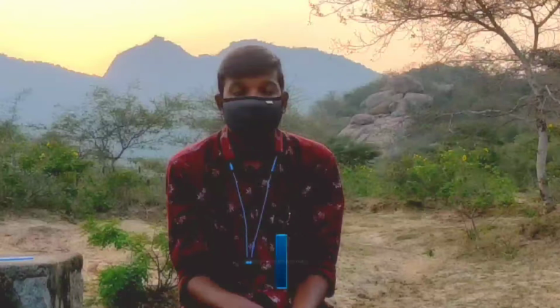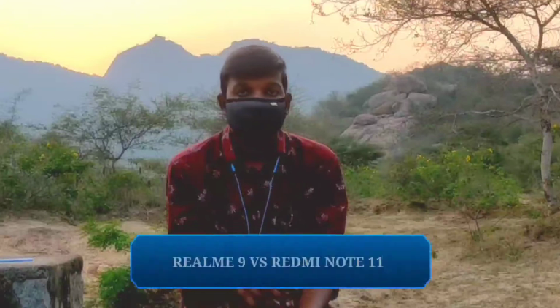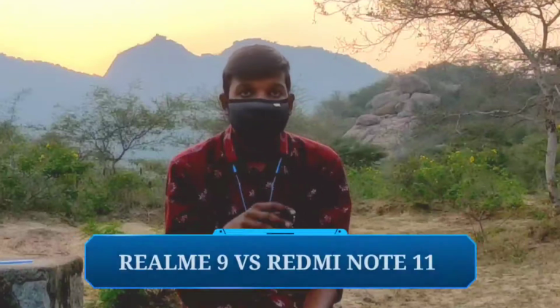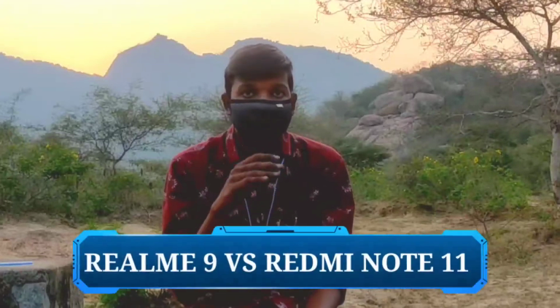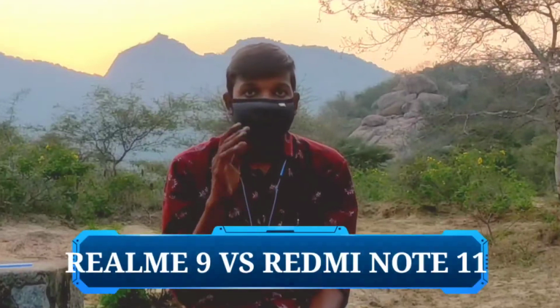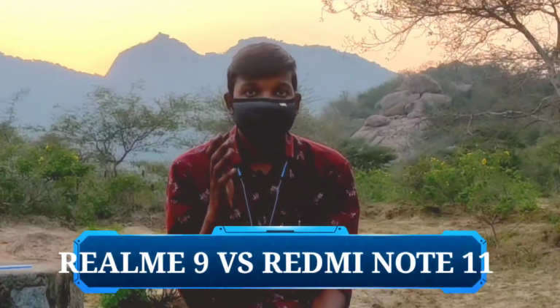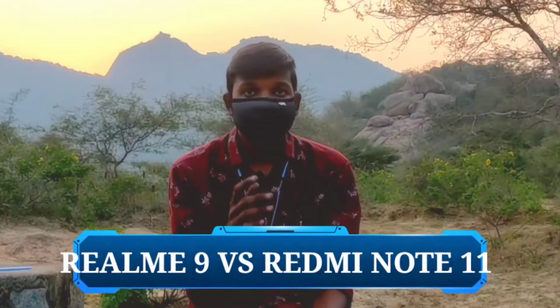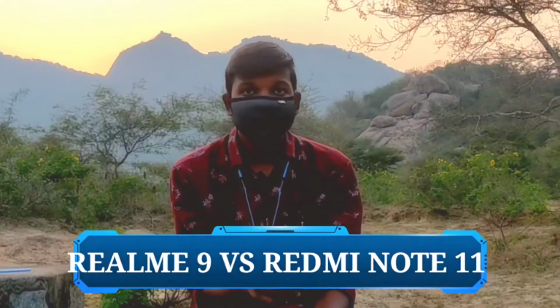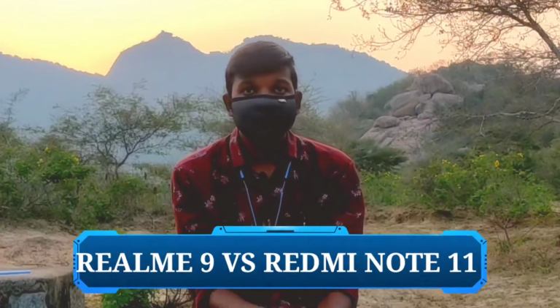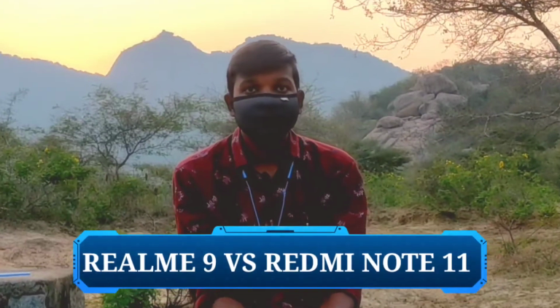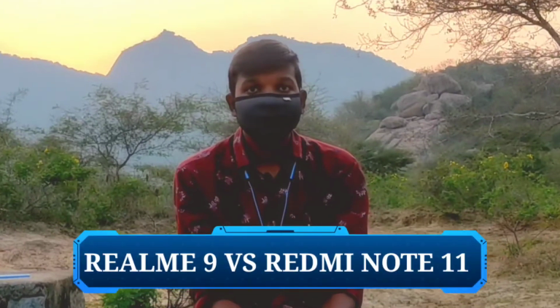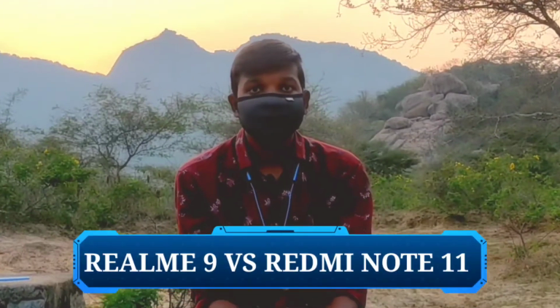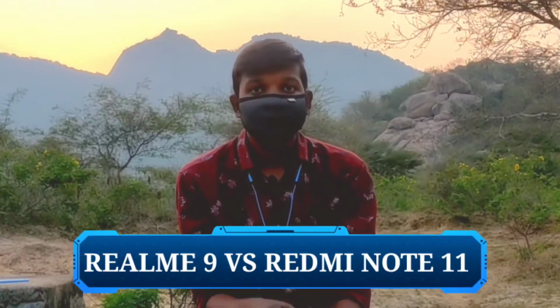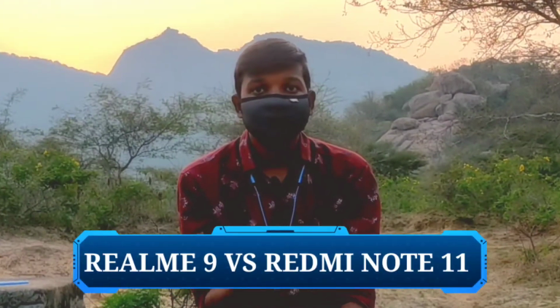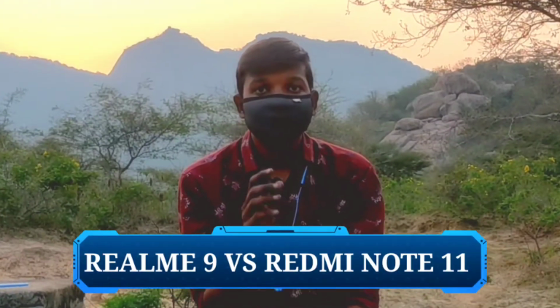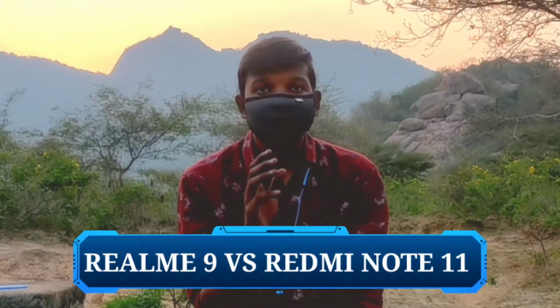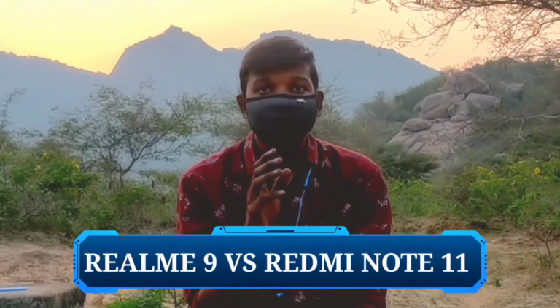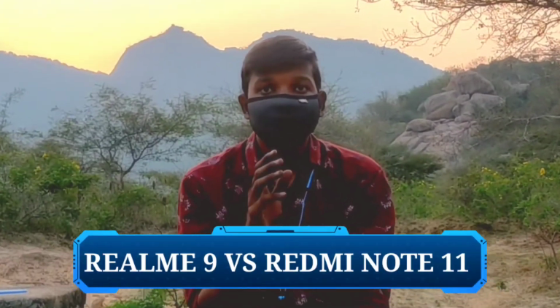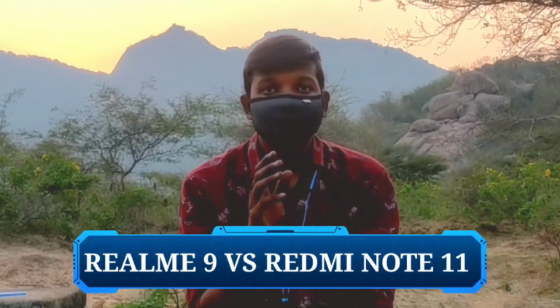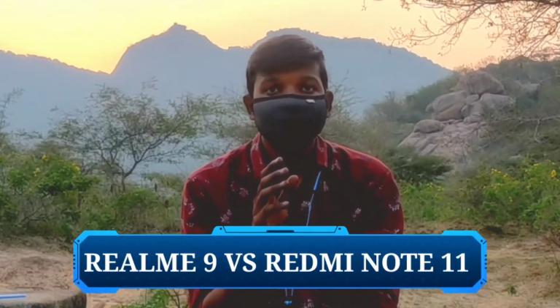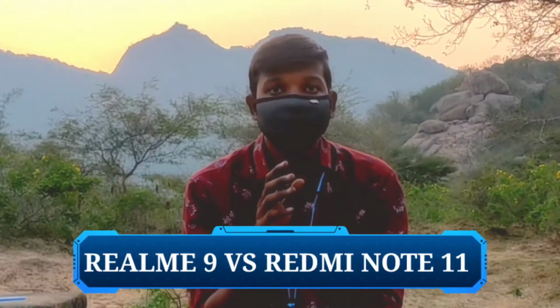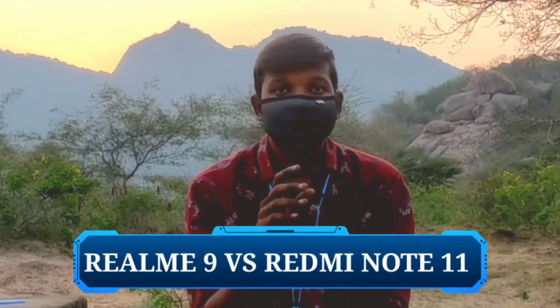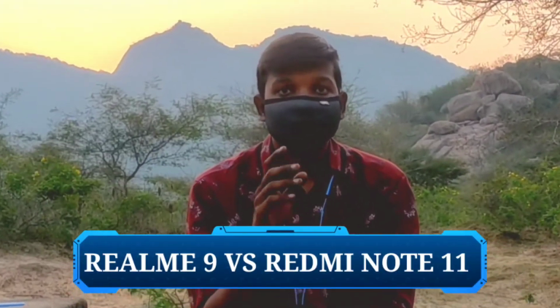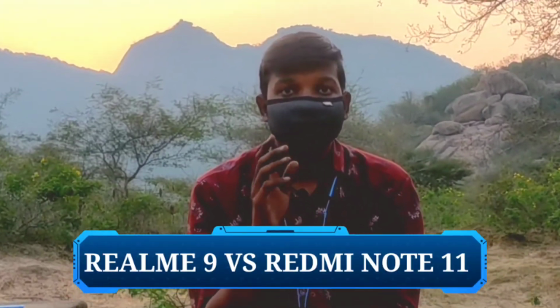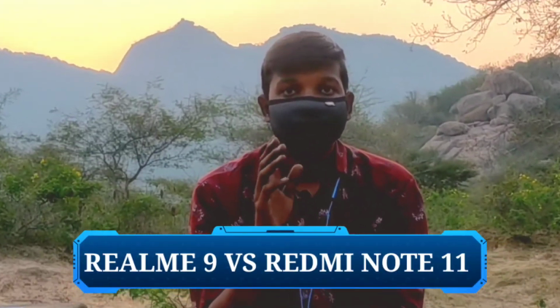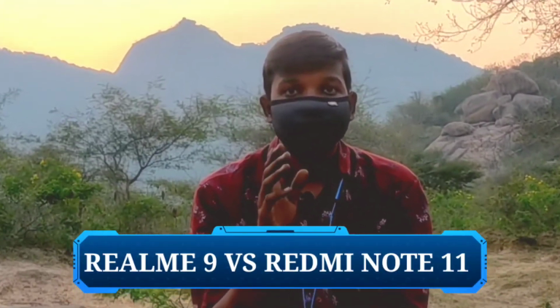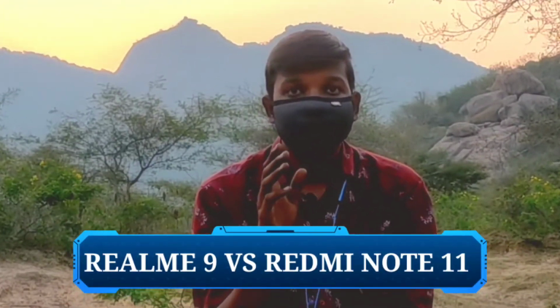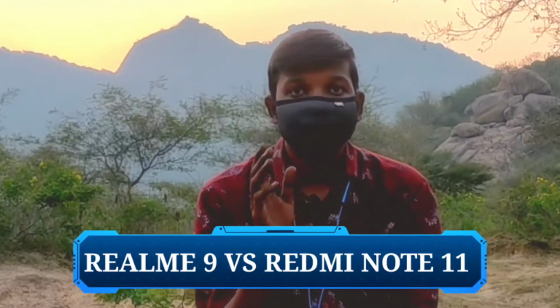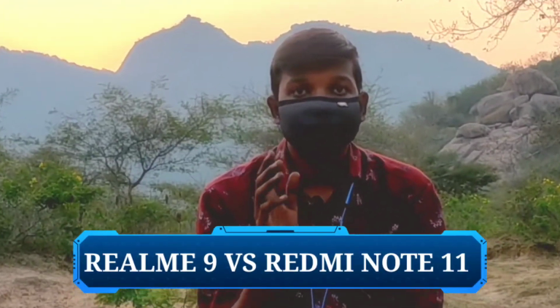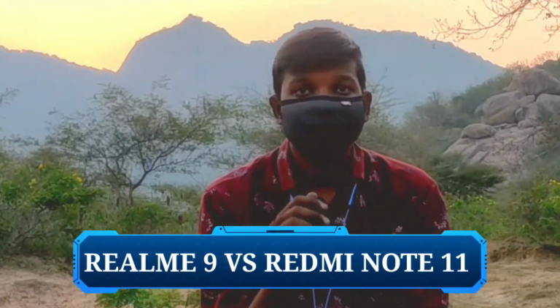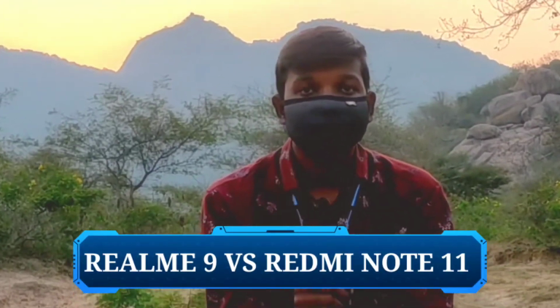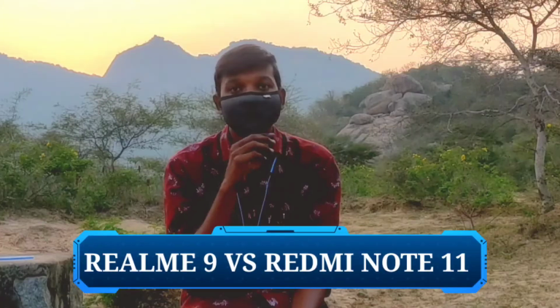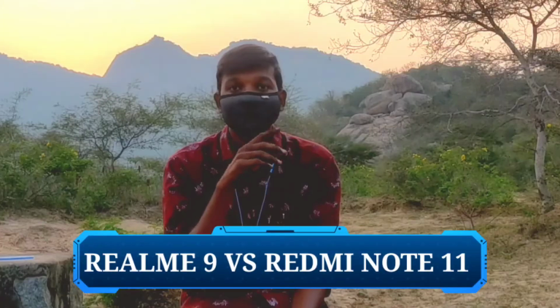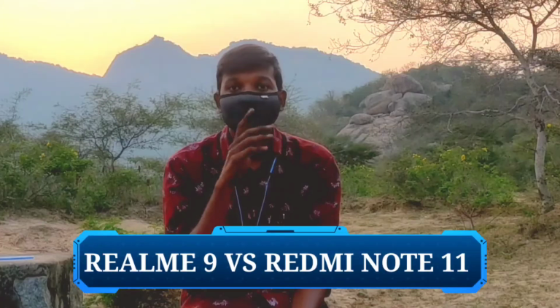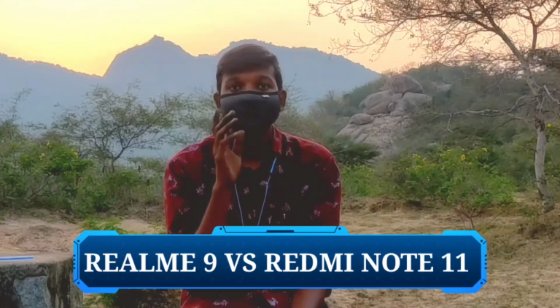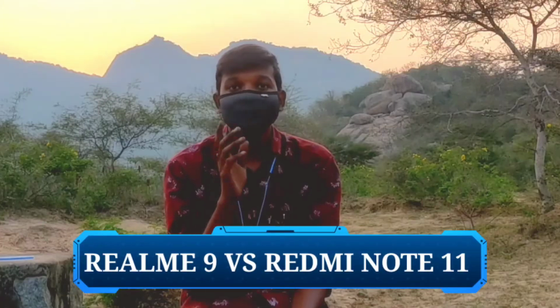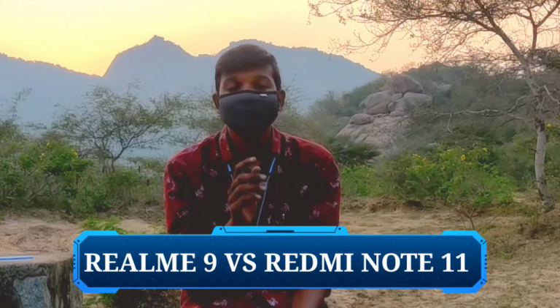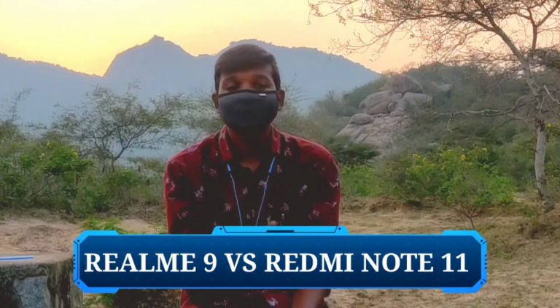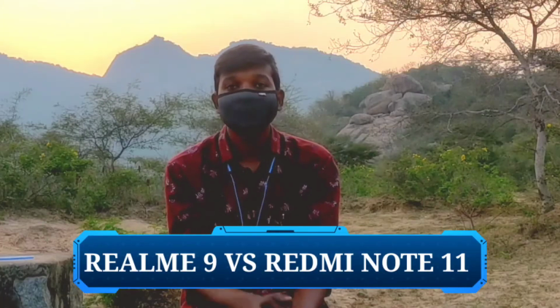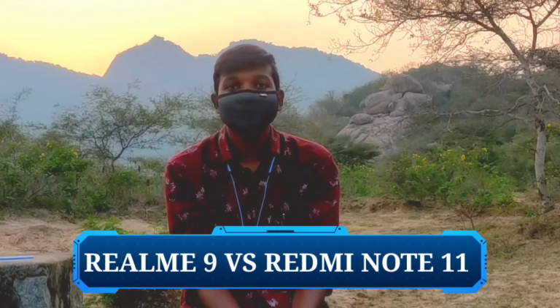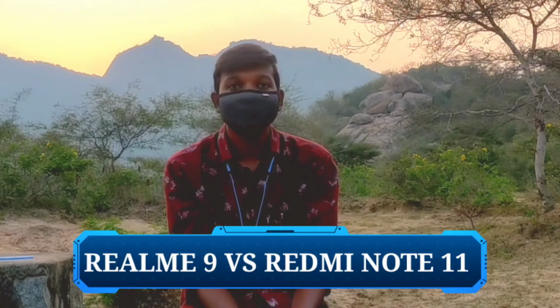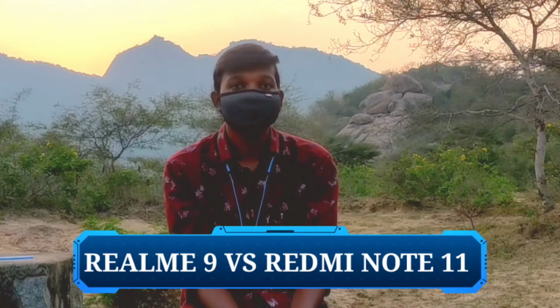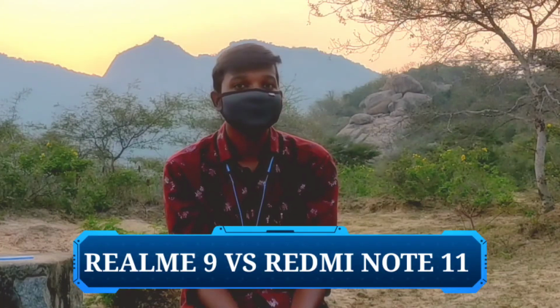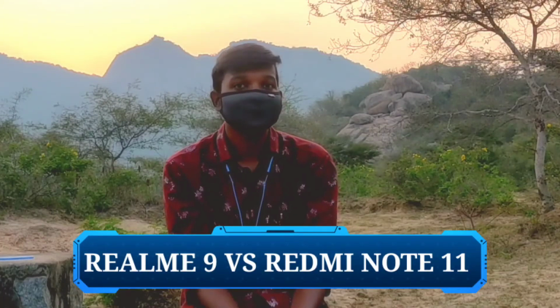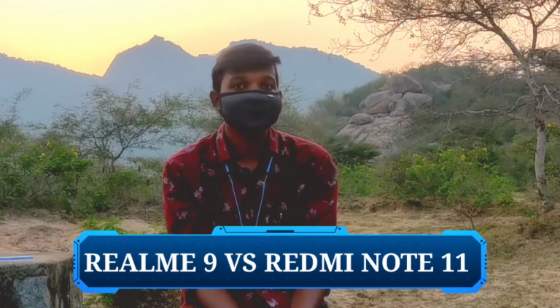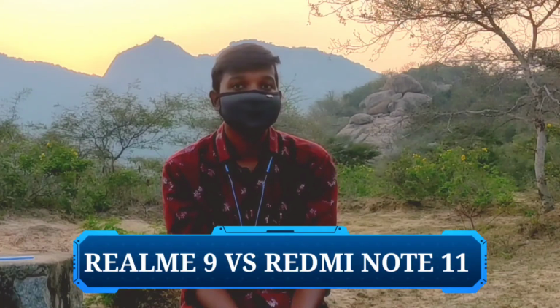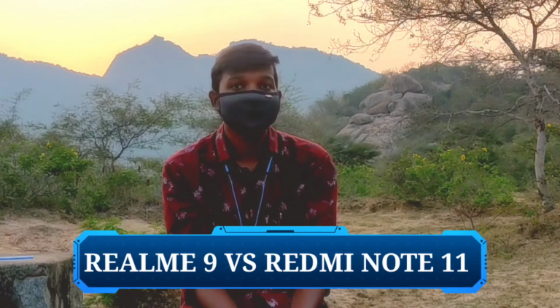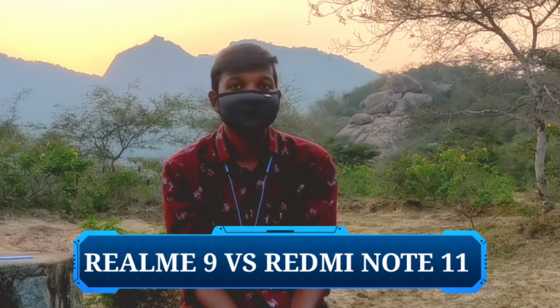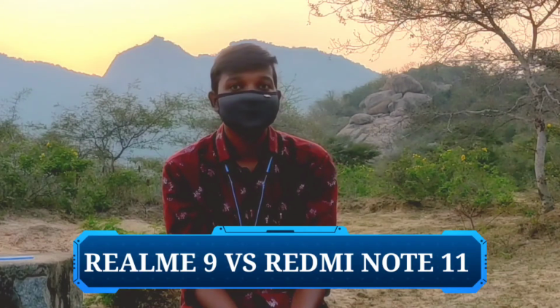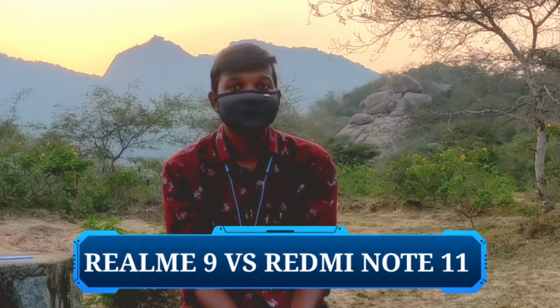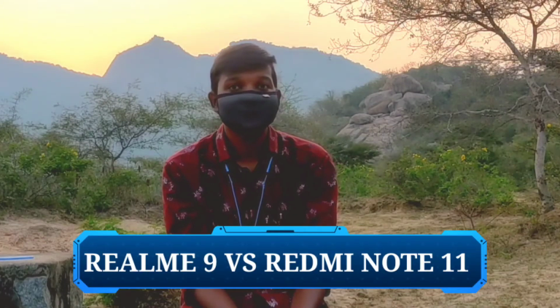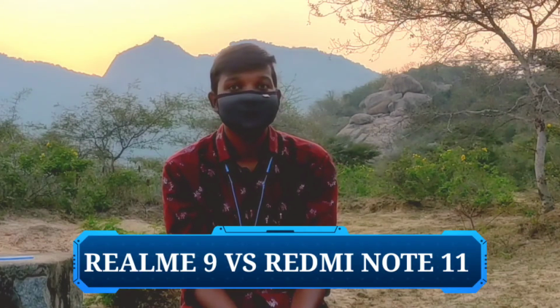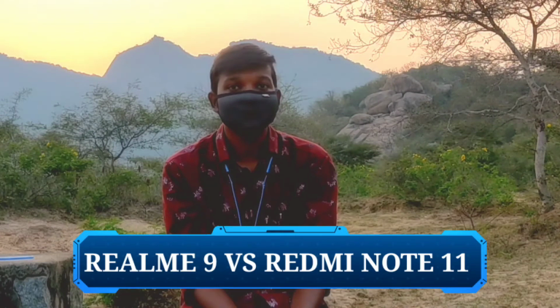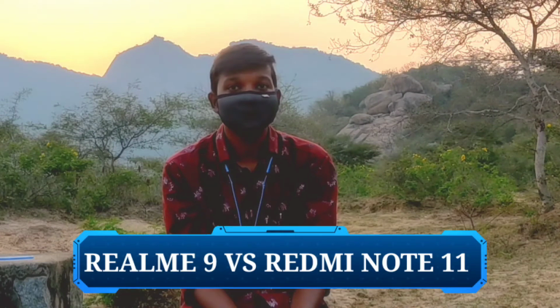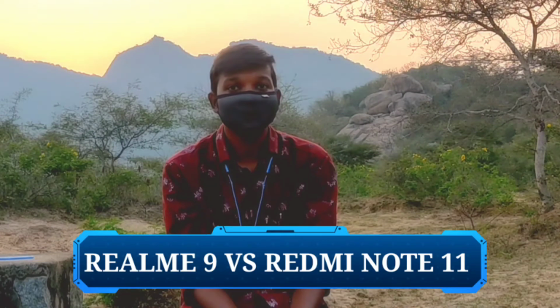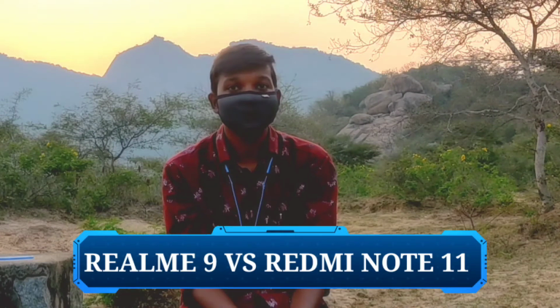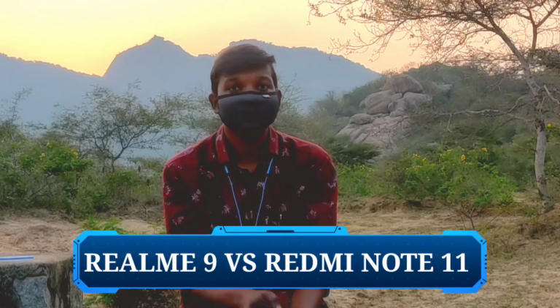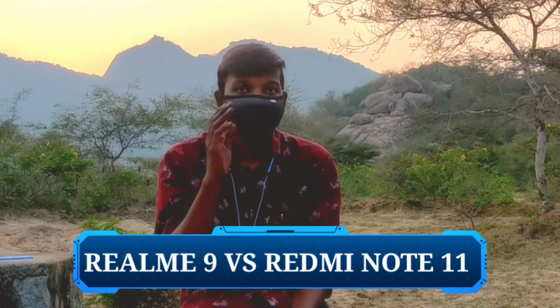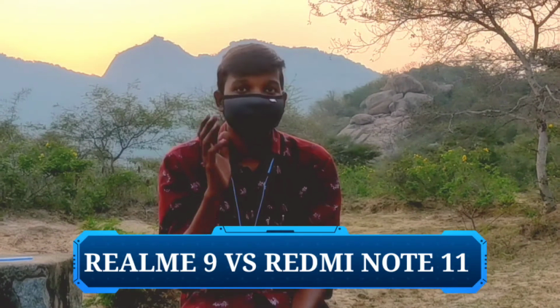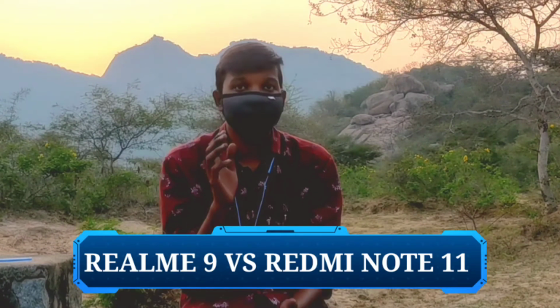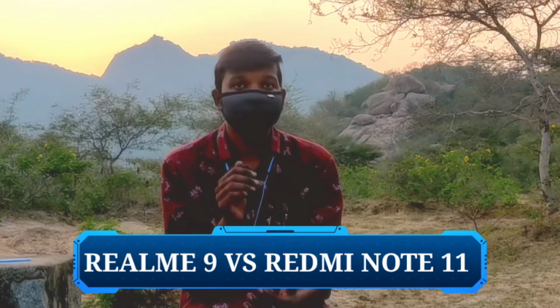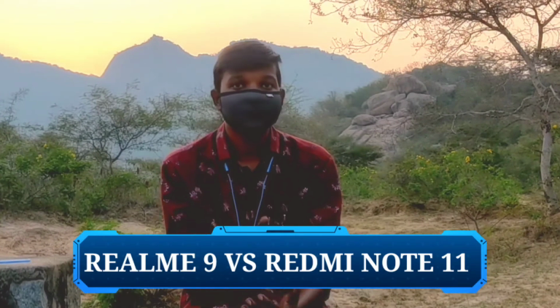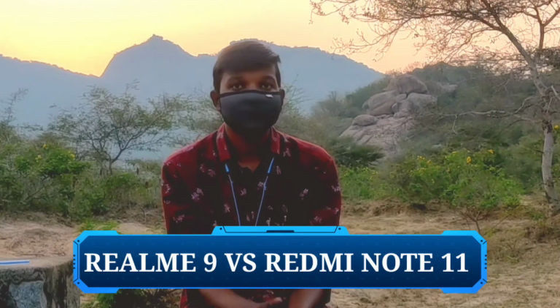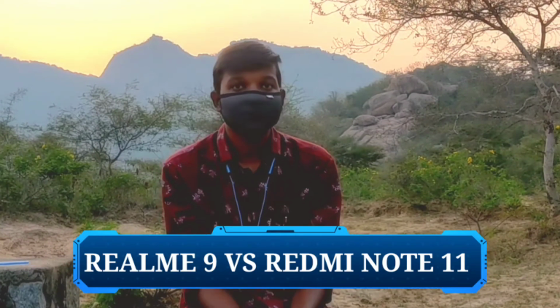Hello guys, in this video we are comparing the Realme 9 and Redmi Note 11. We will compare the star ranking in this video — what is the best phone?